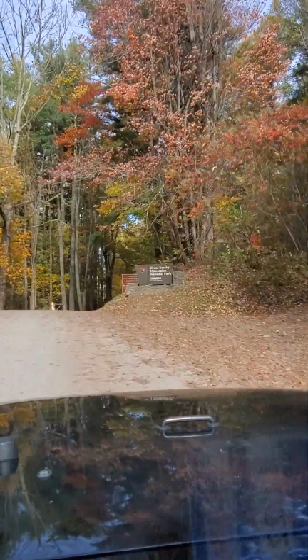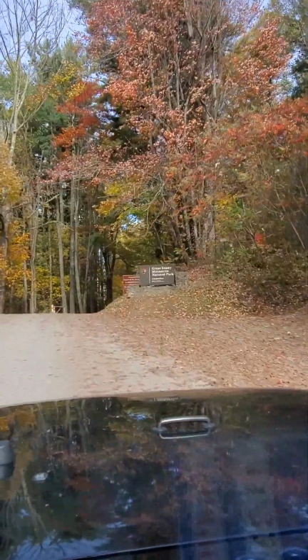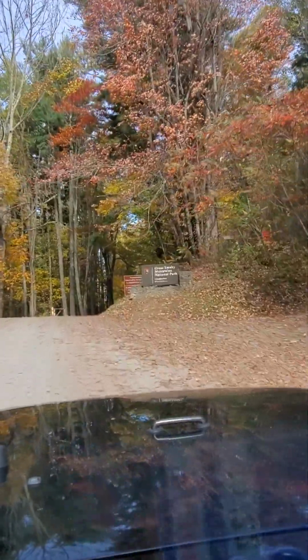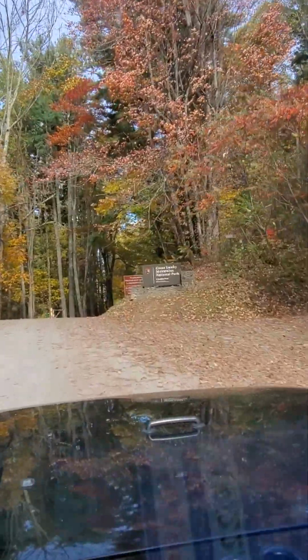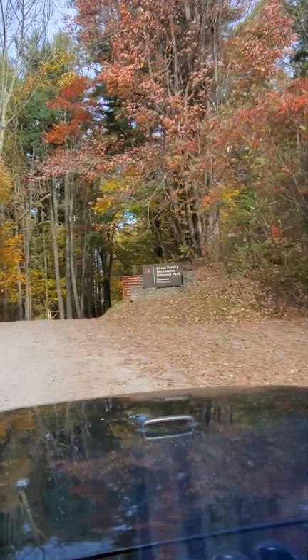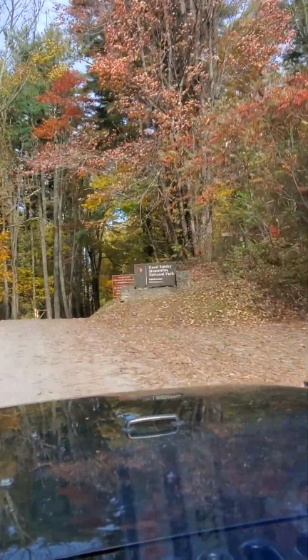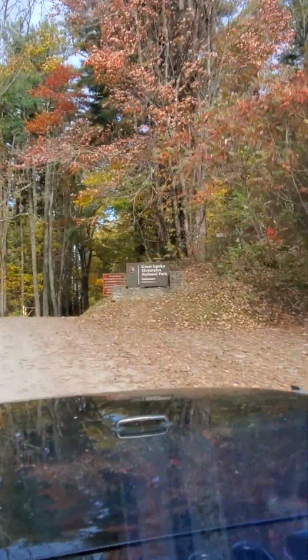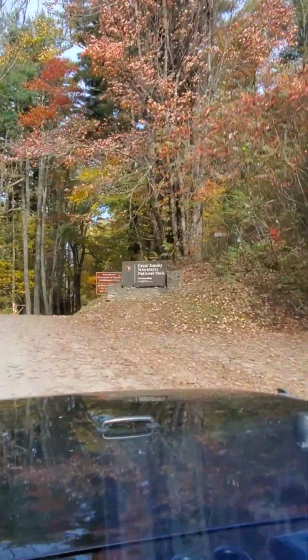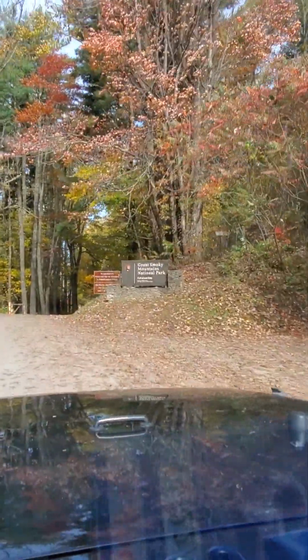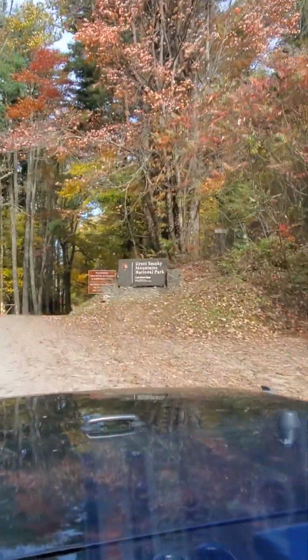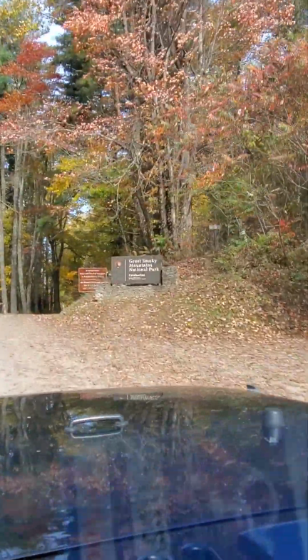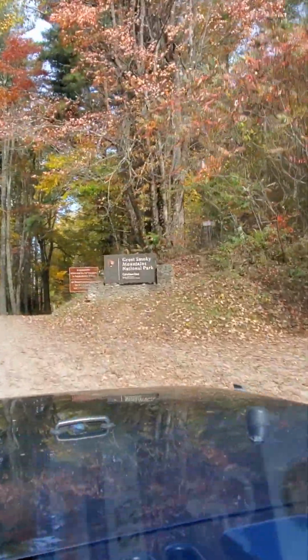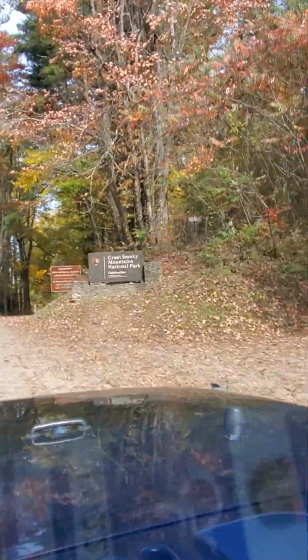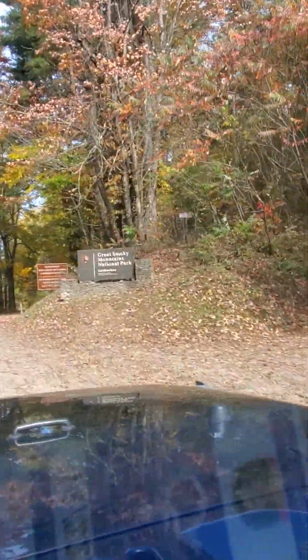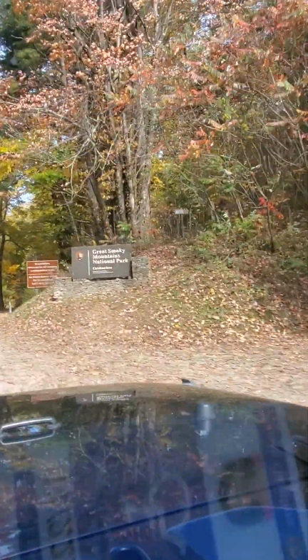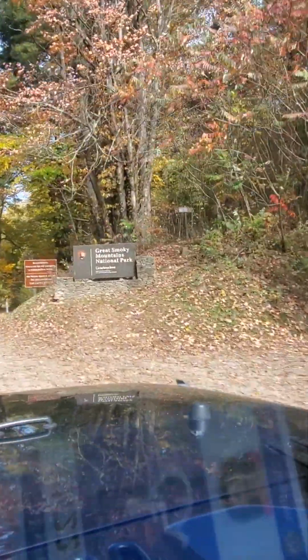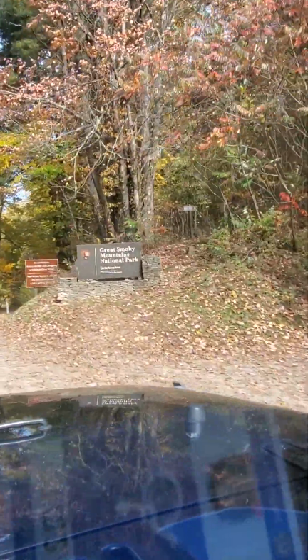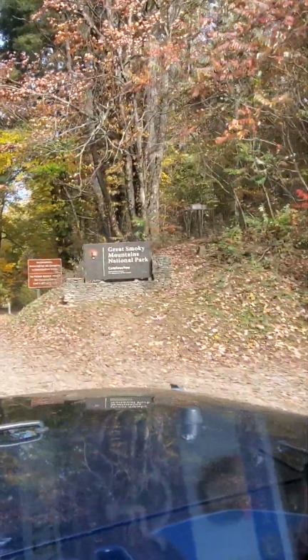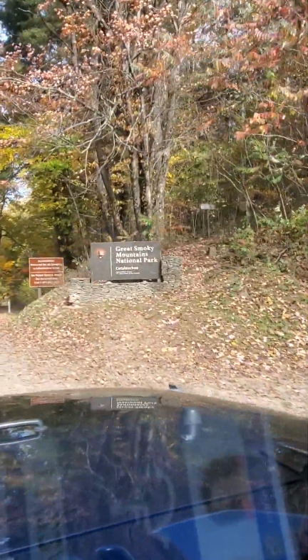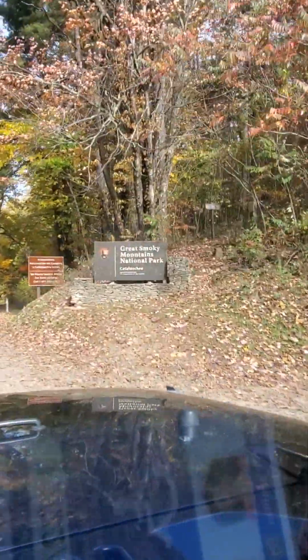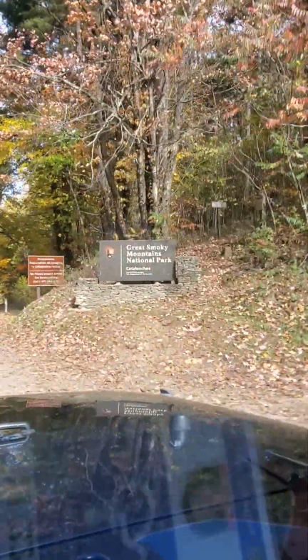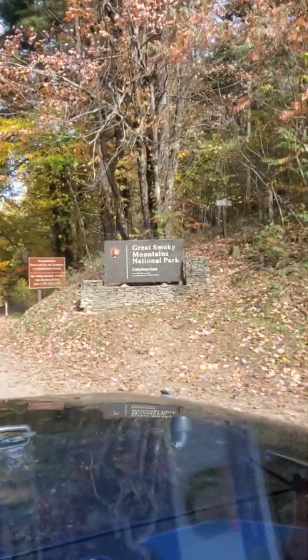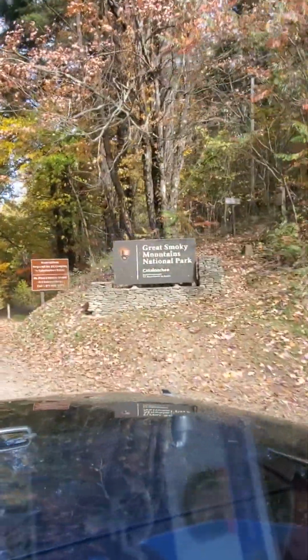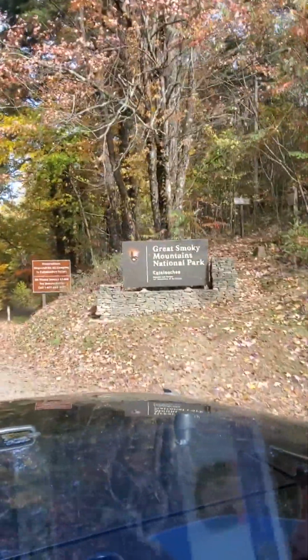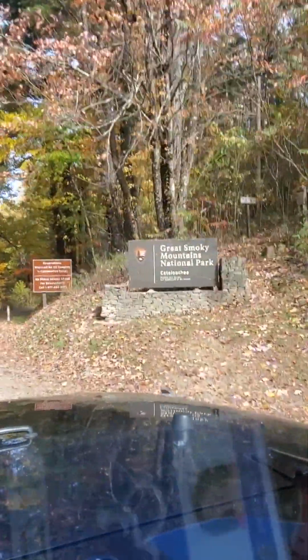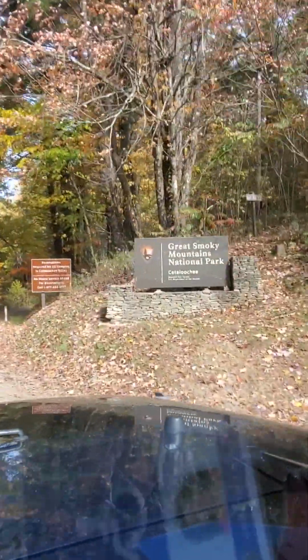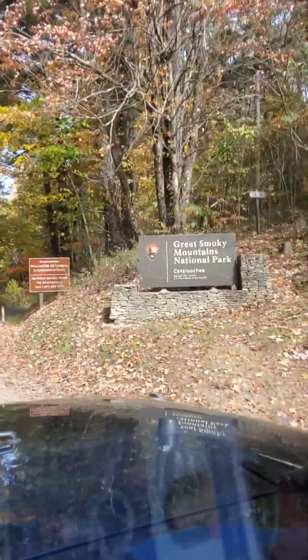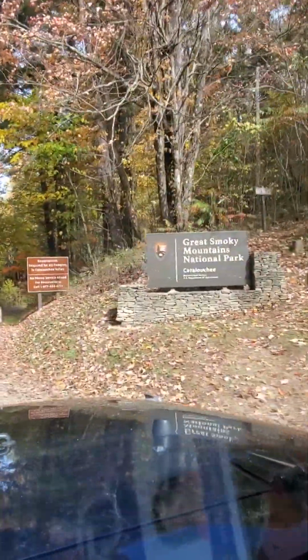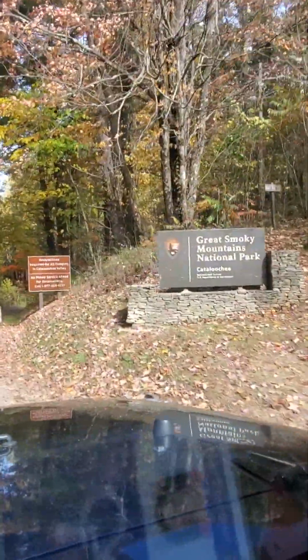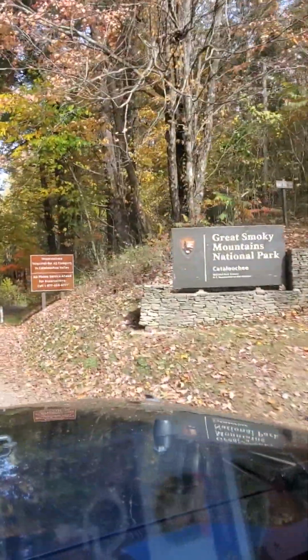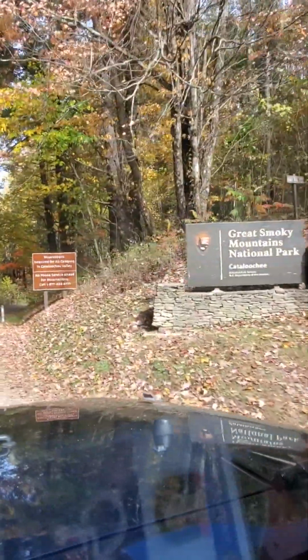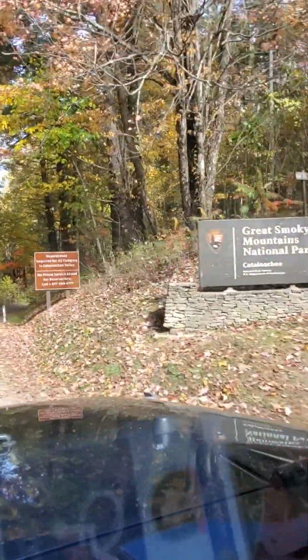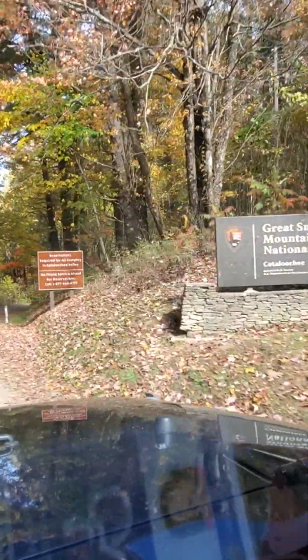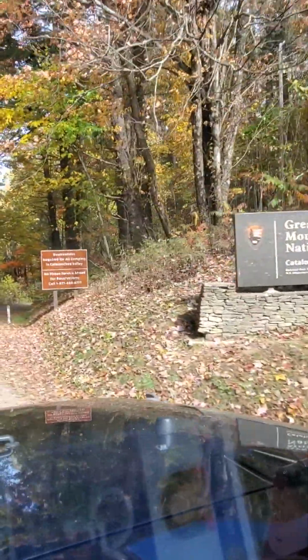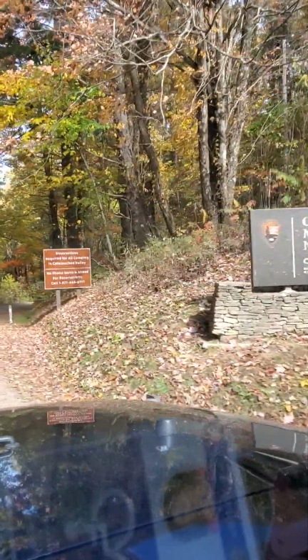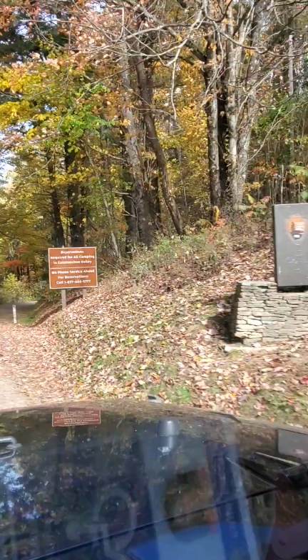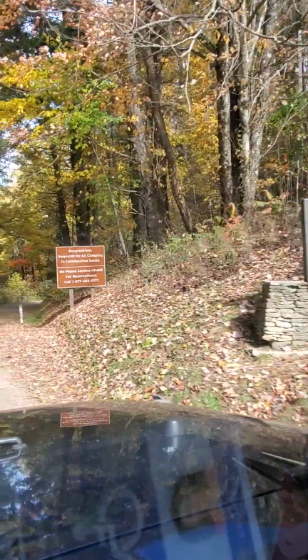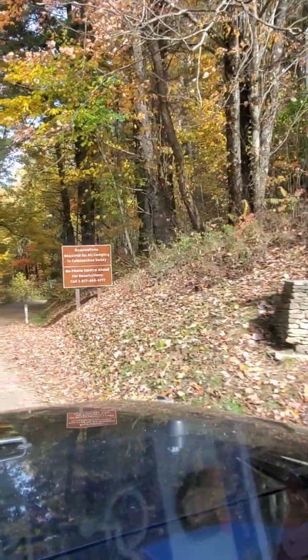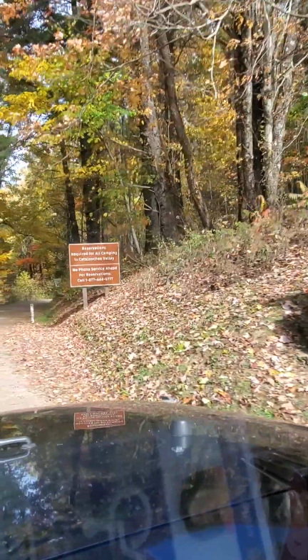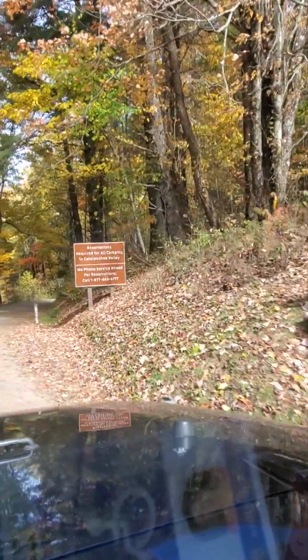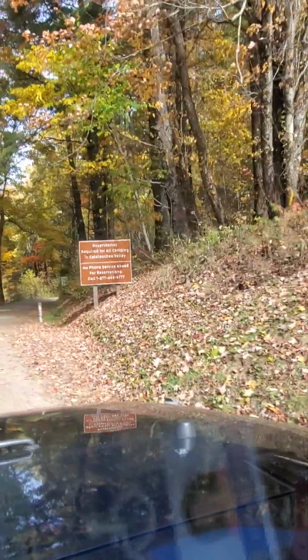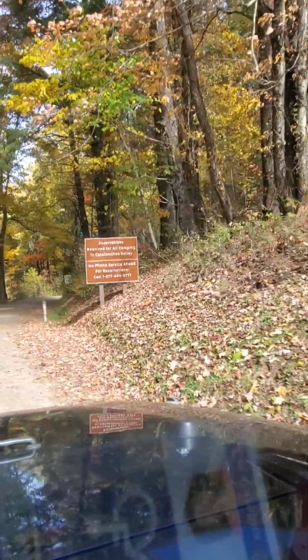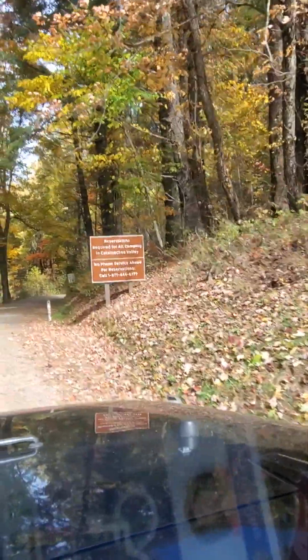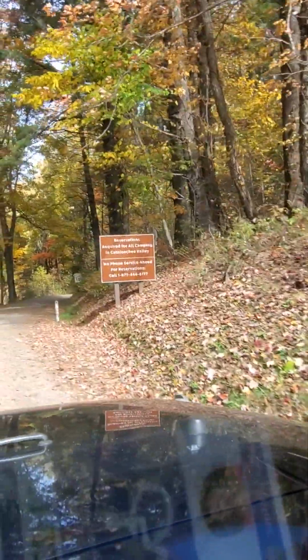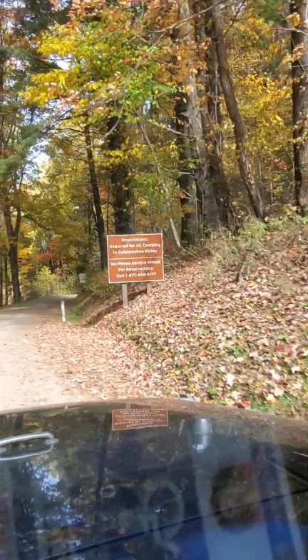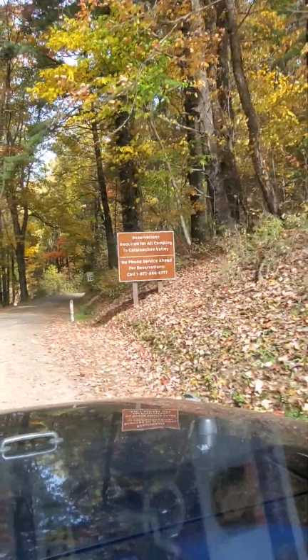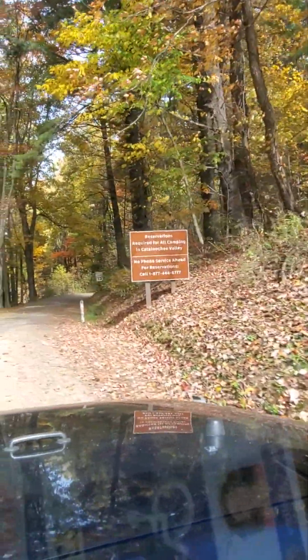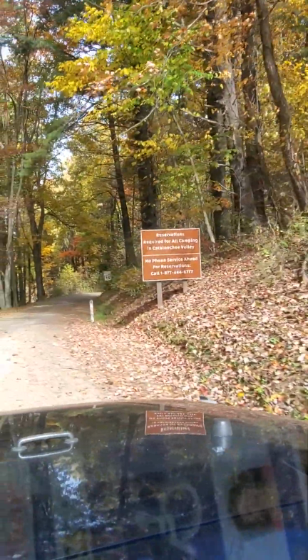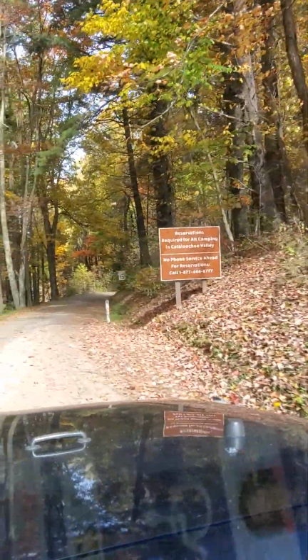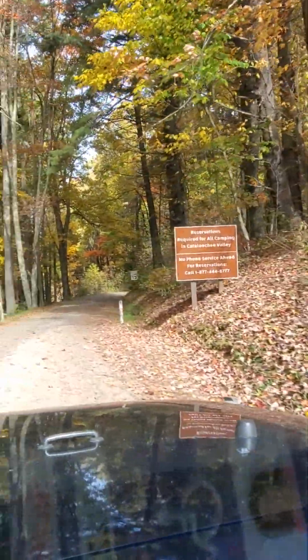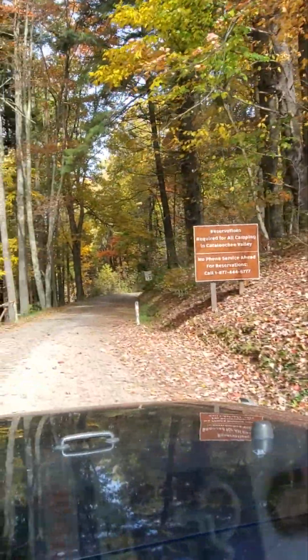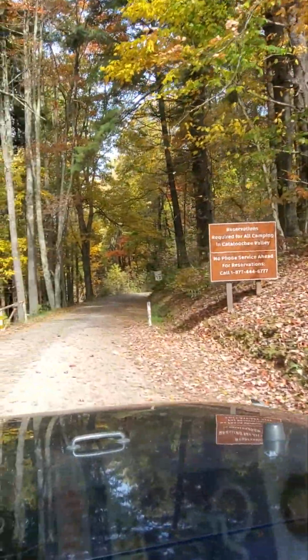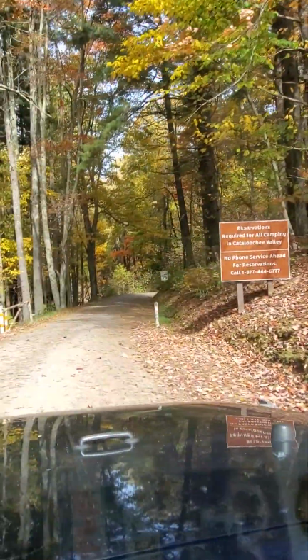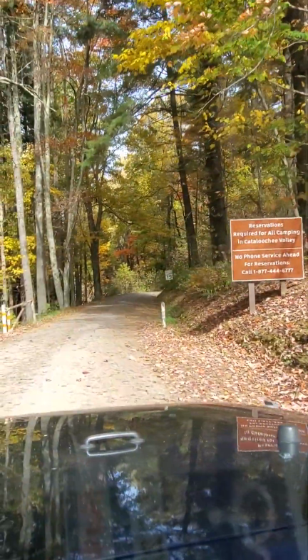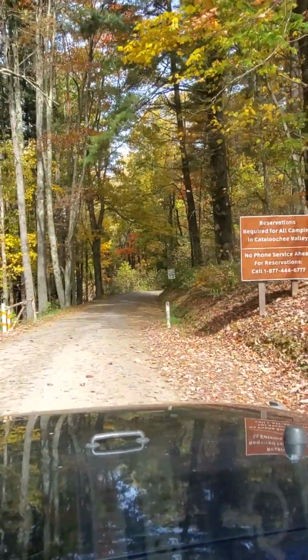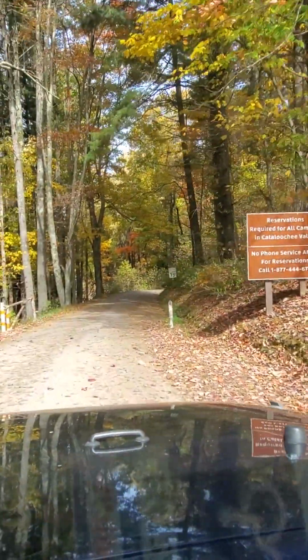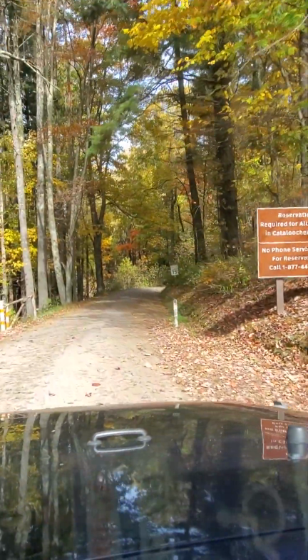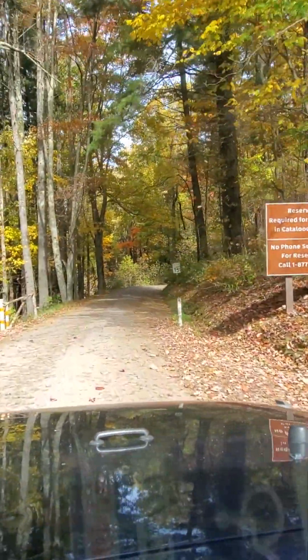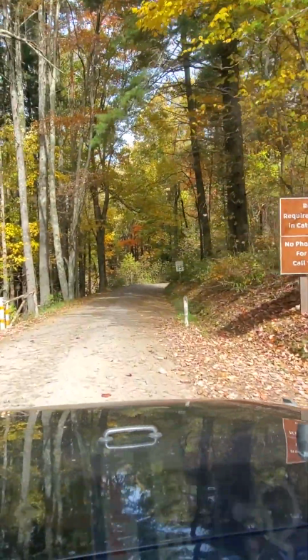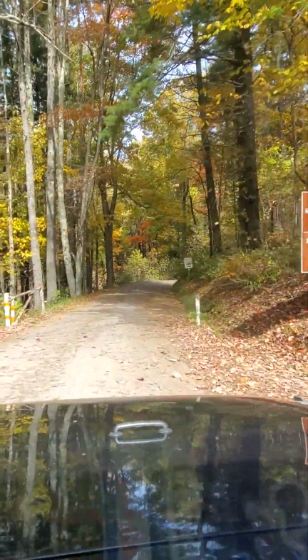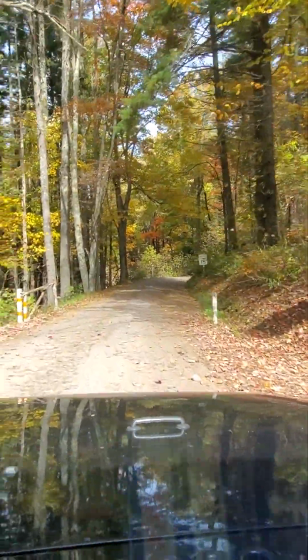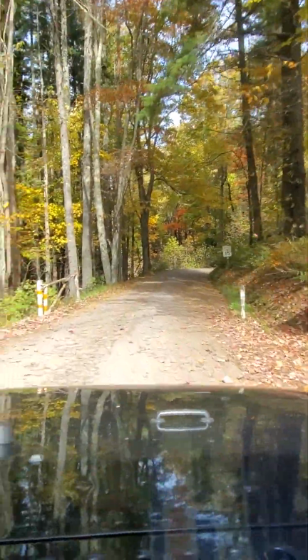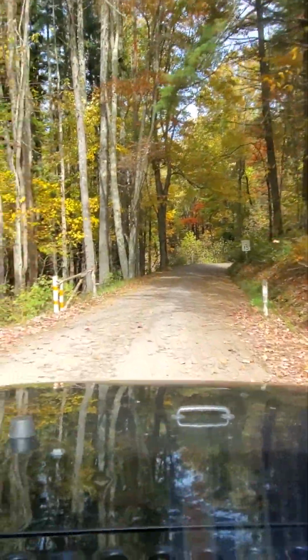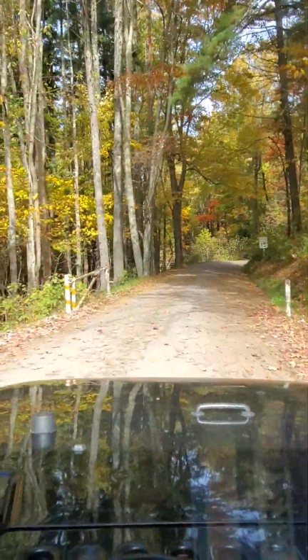Here we are at the Great Smoky Mountain National Park, Cataloochee. They have a campground down here.